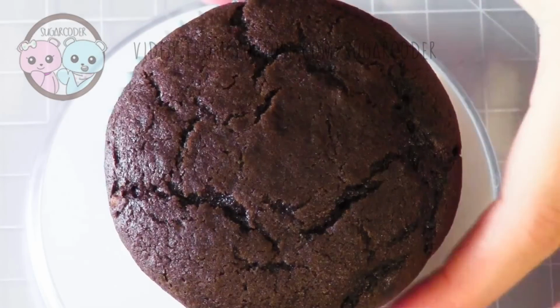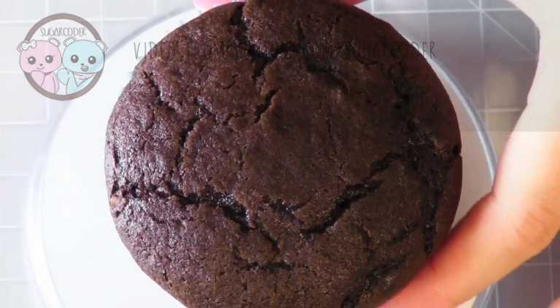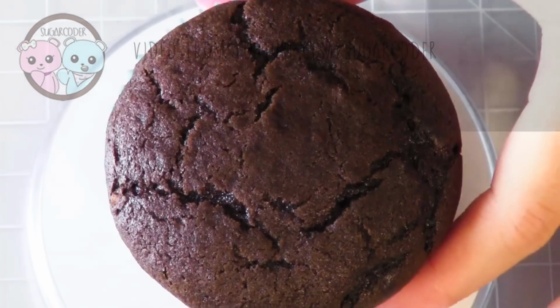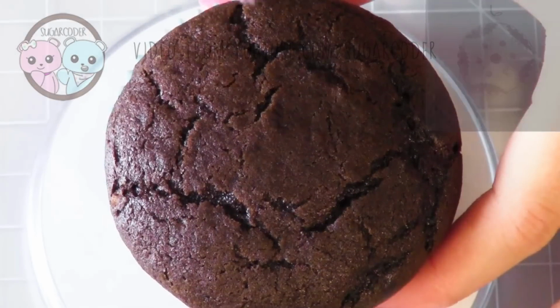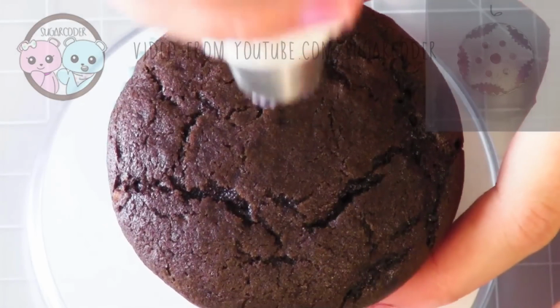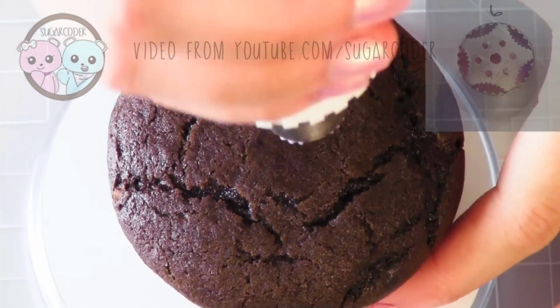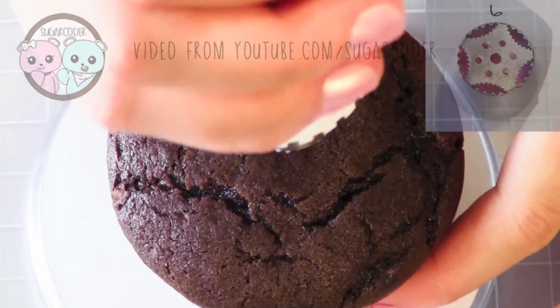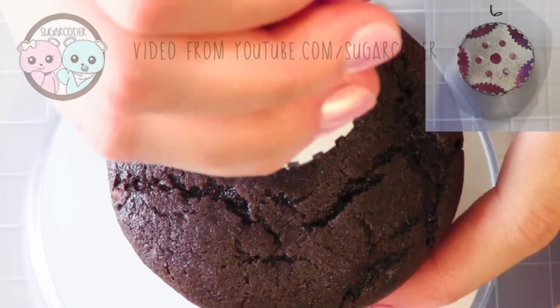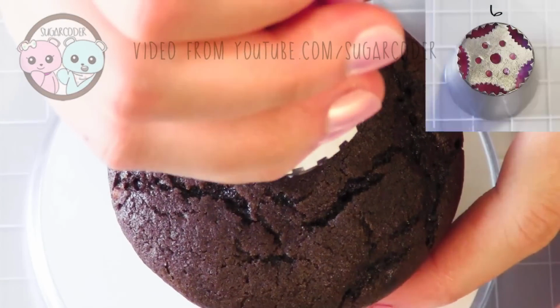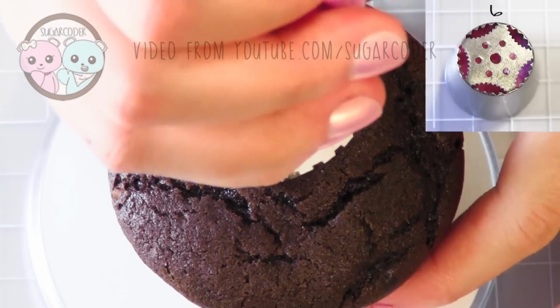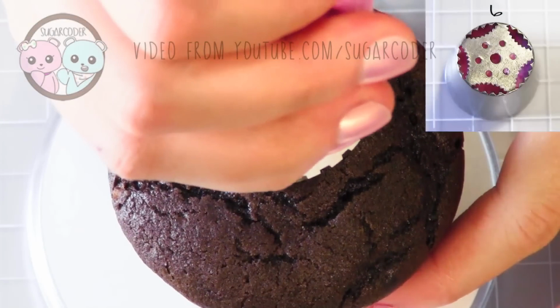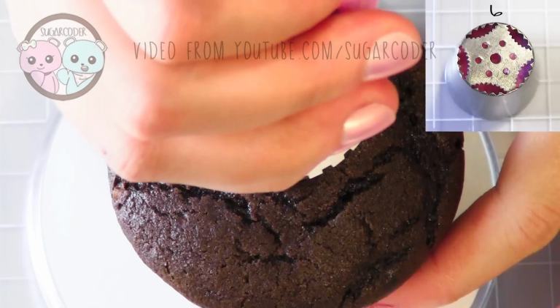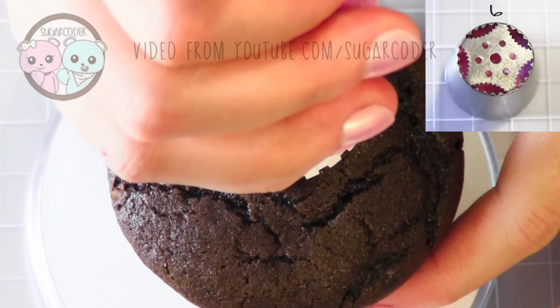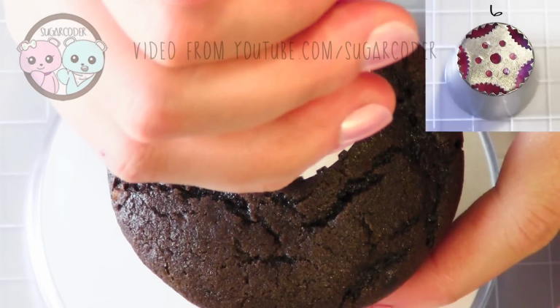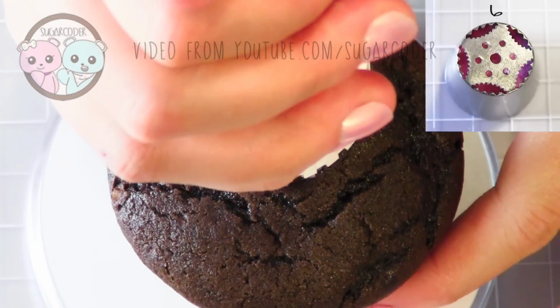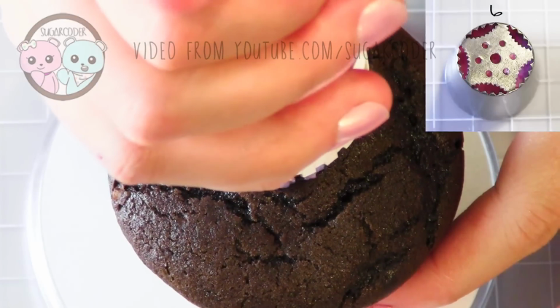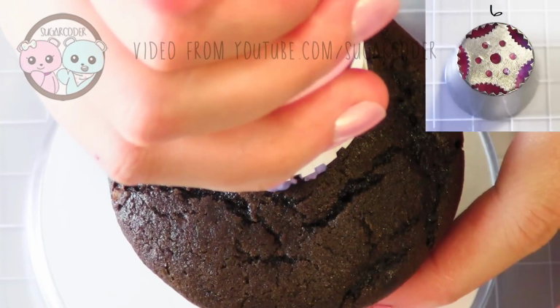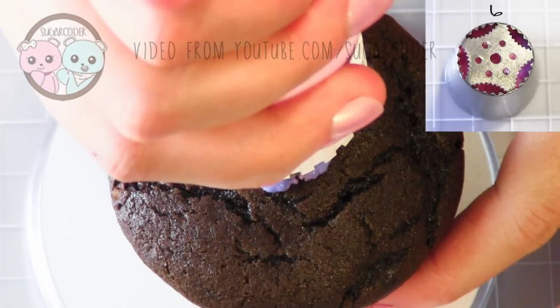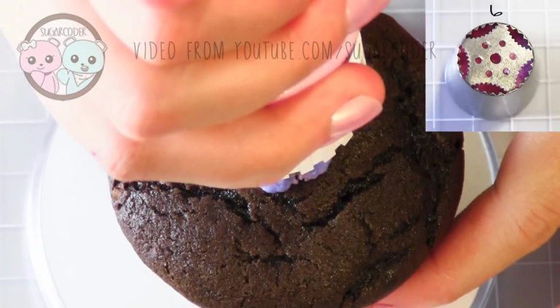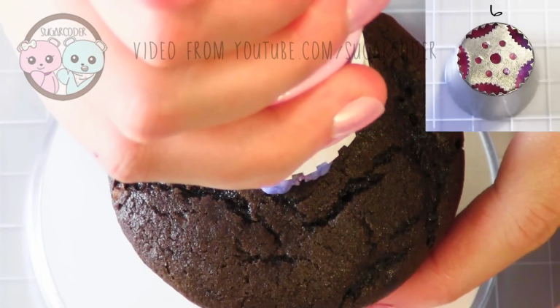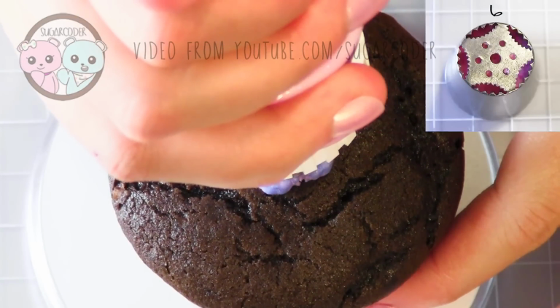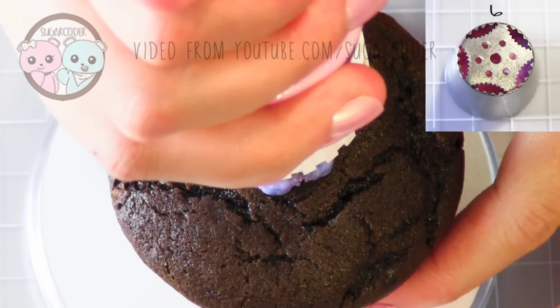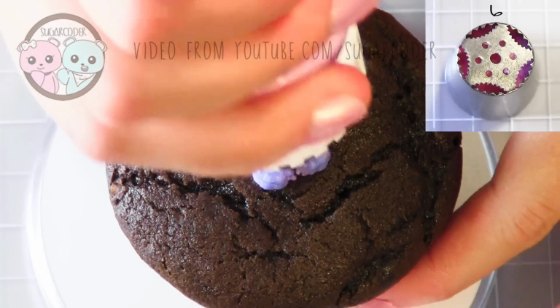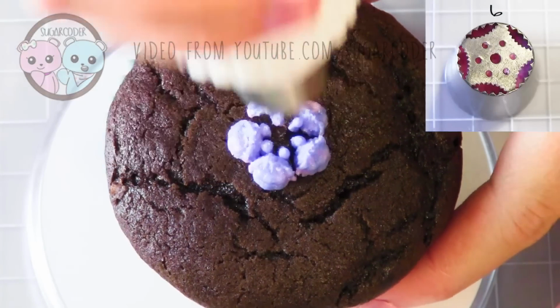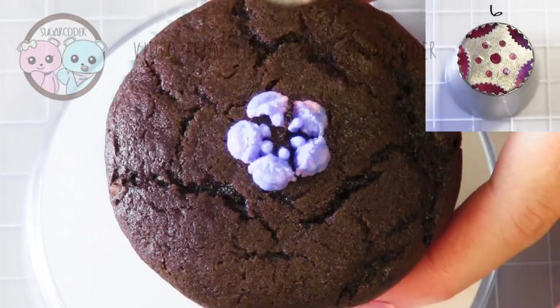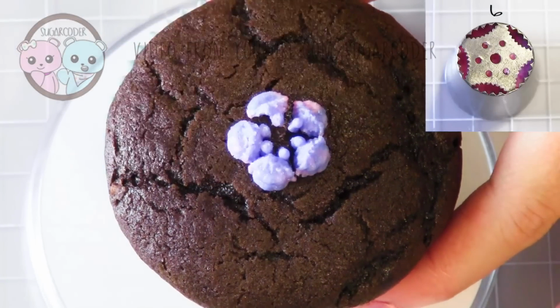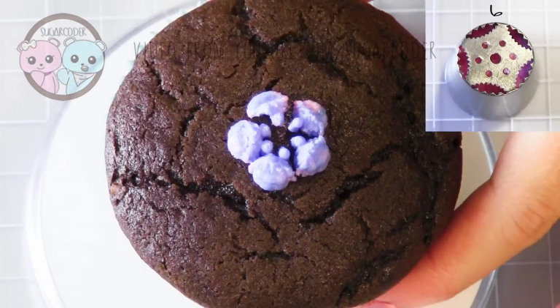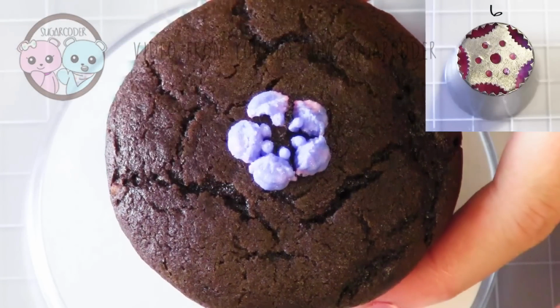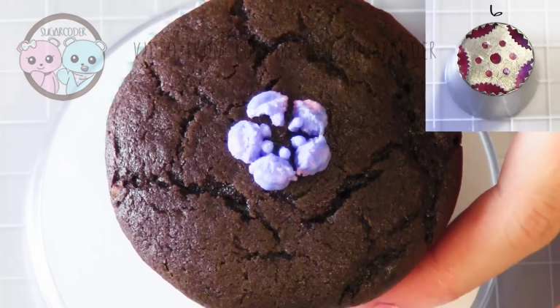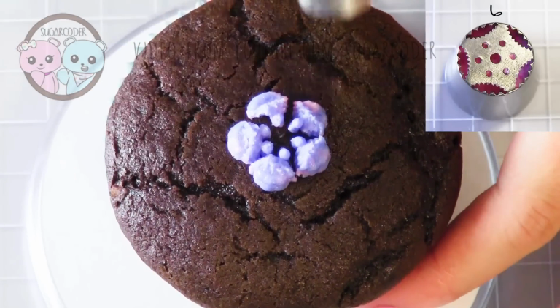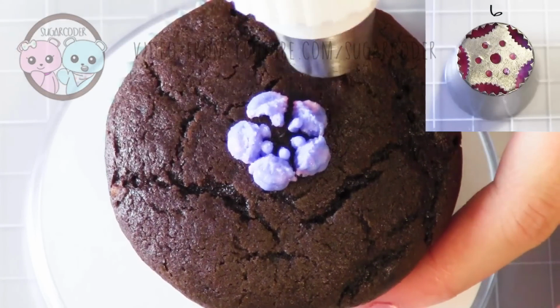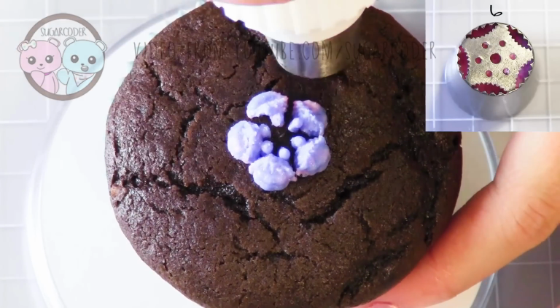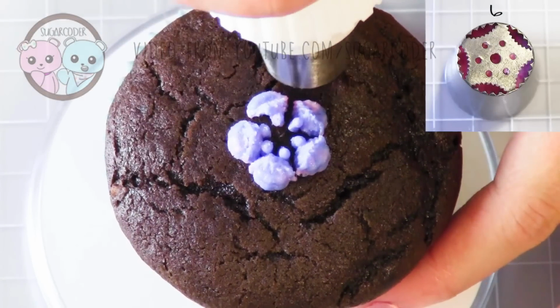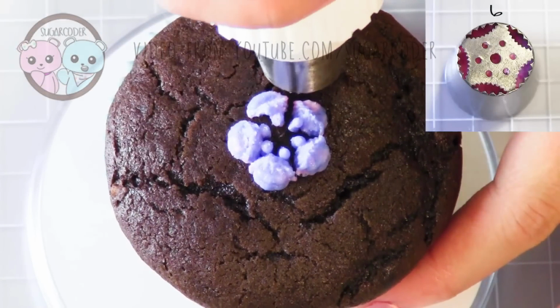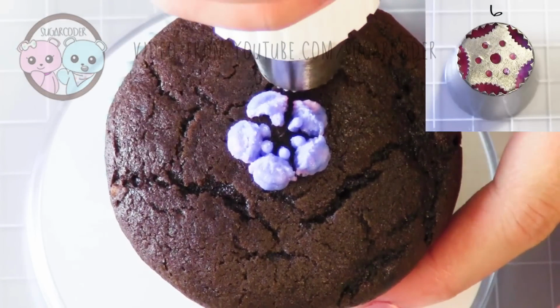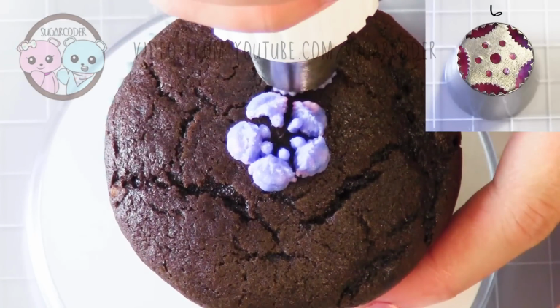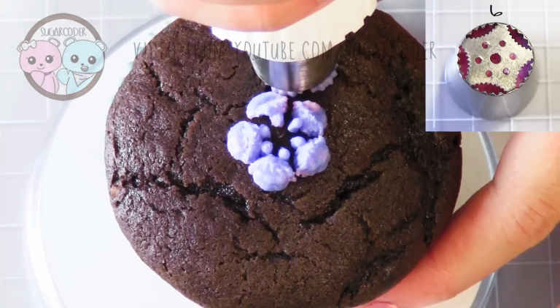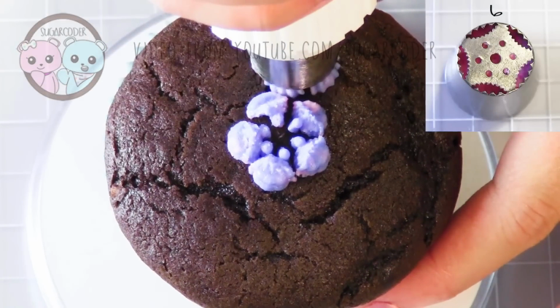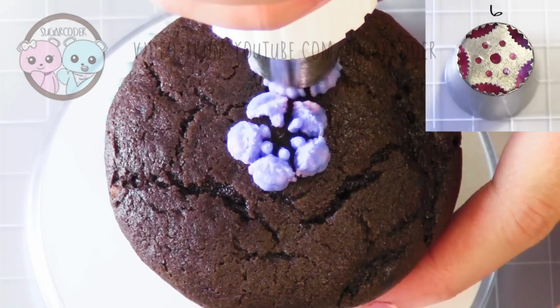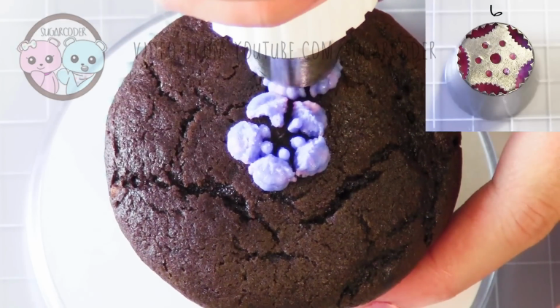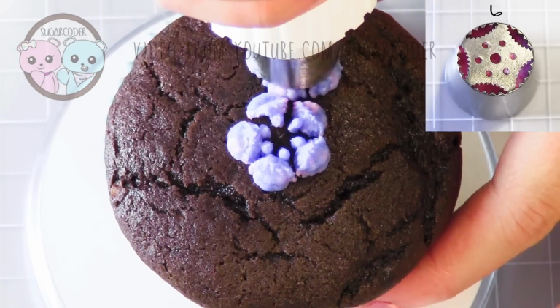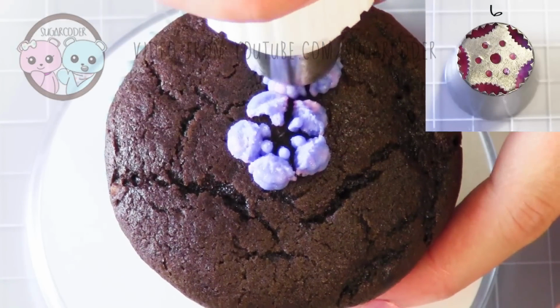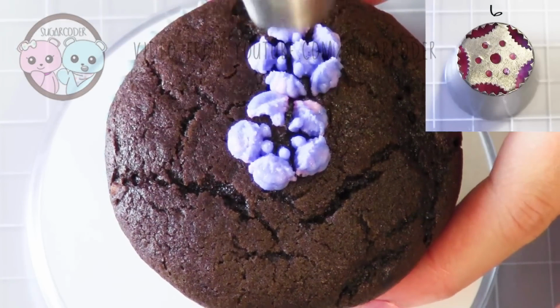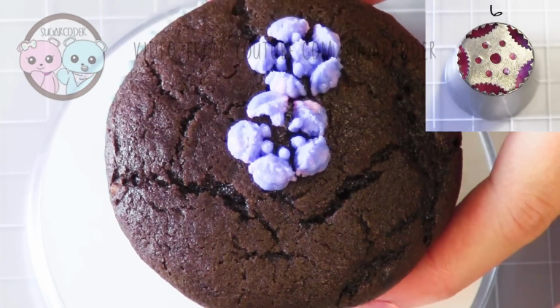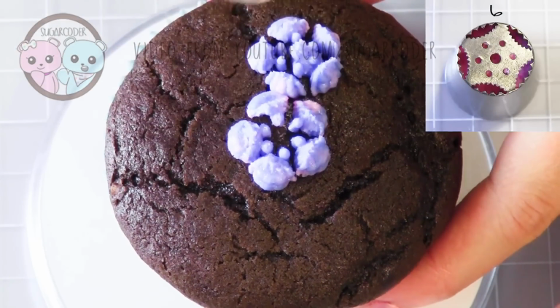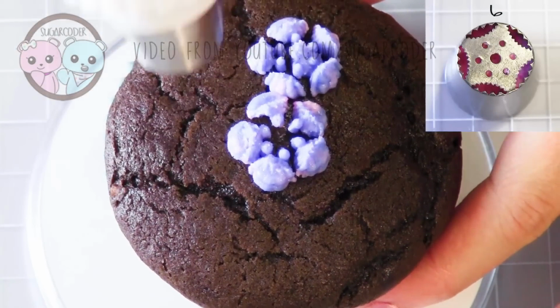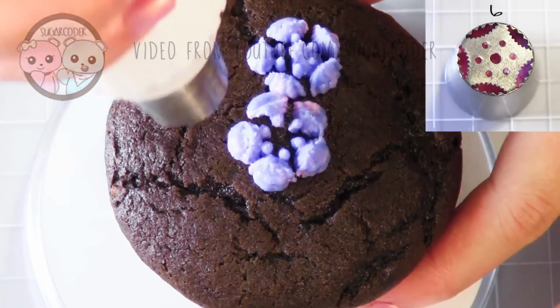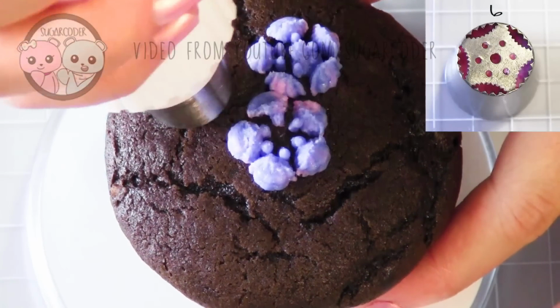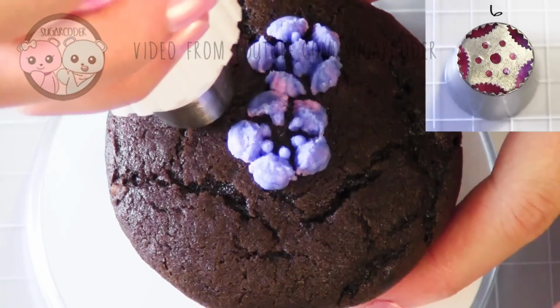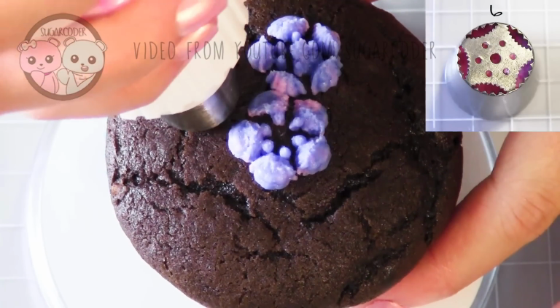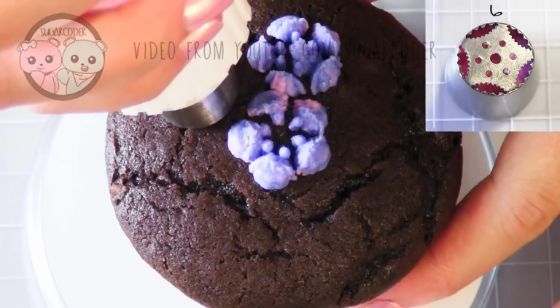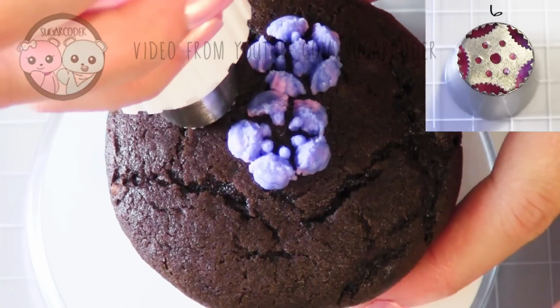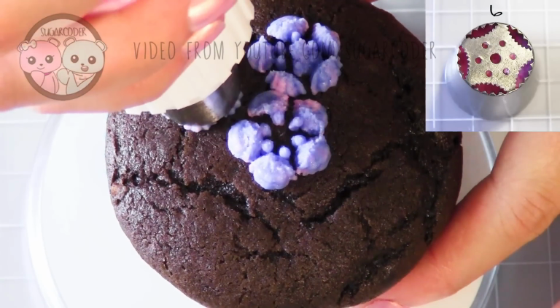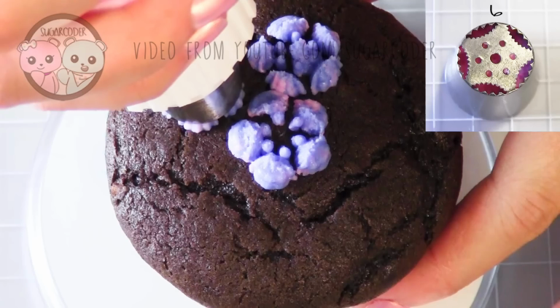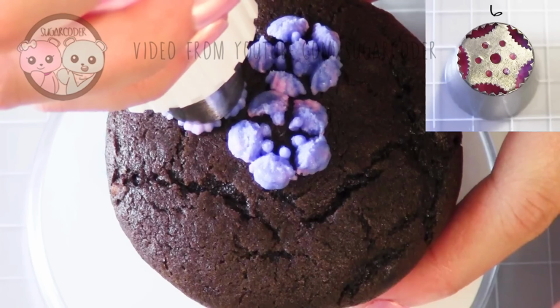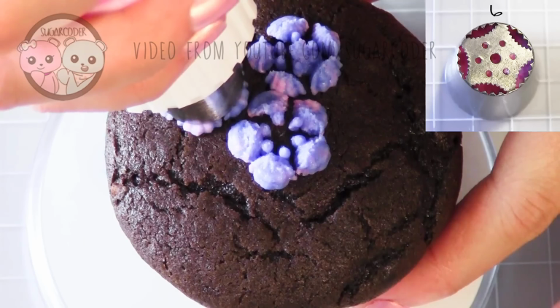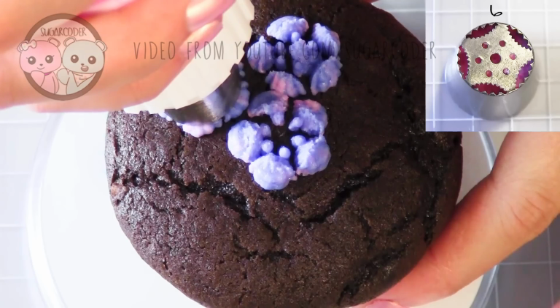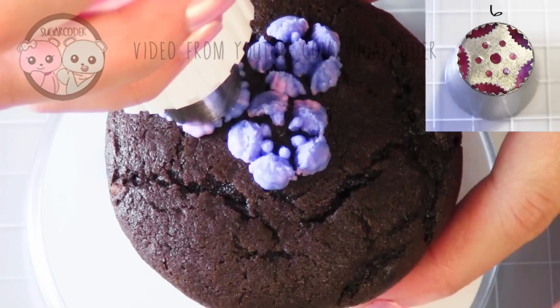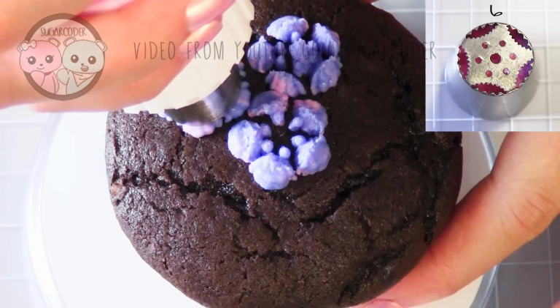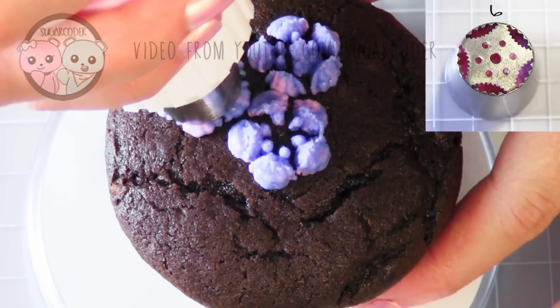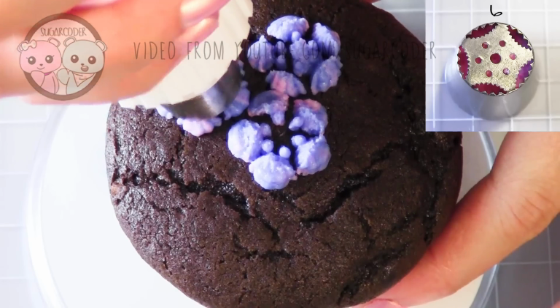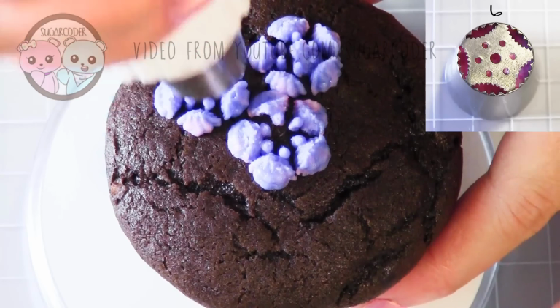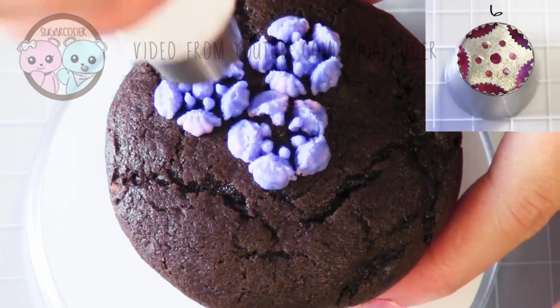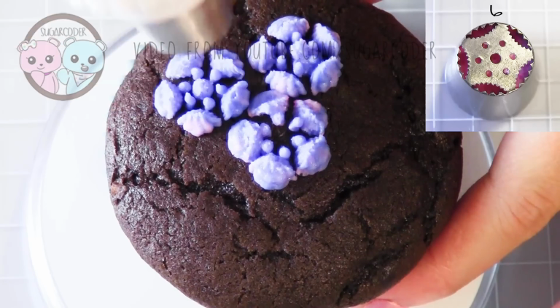These tips are the same size as a Wilton 1M tip, so you can fit them on a Wilton large coupler.